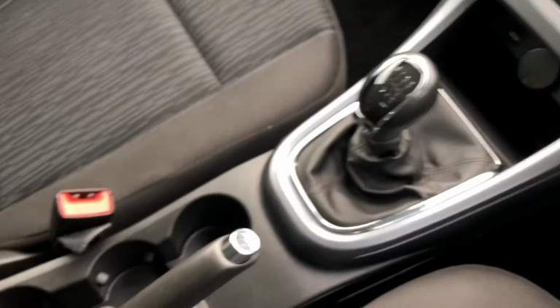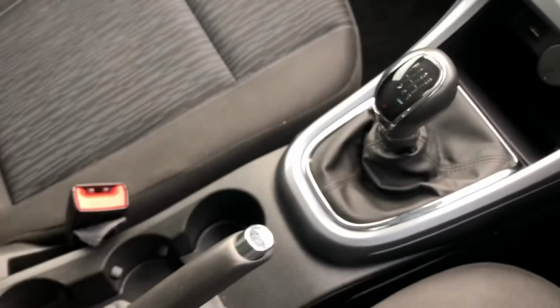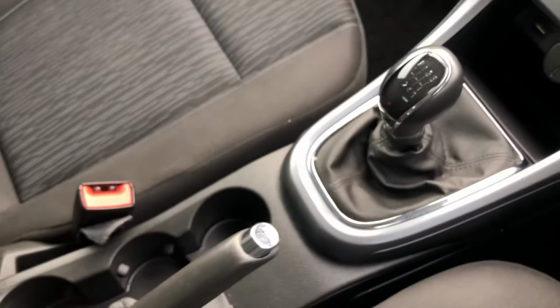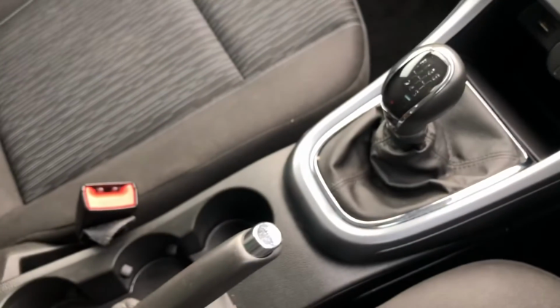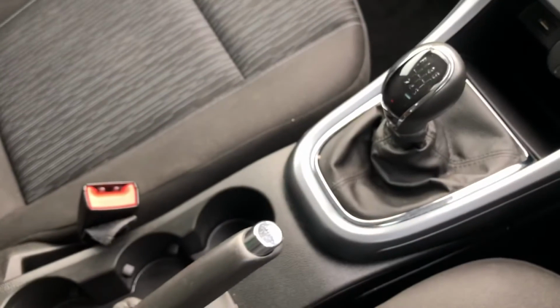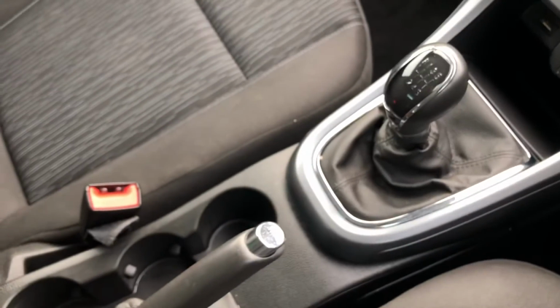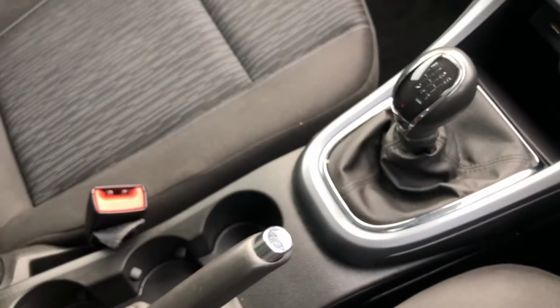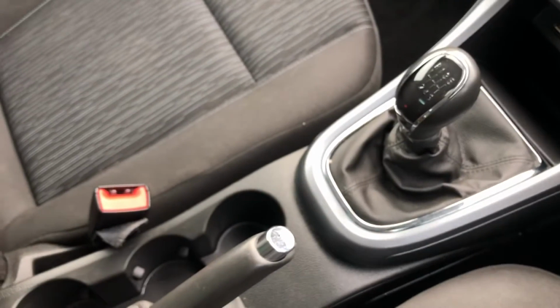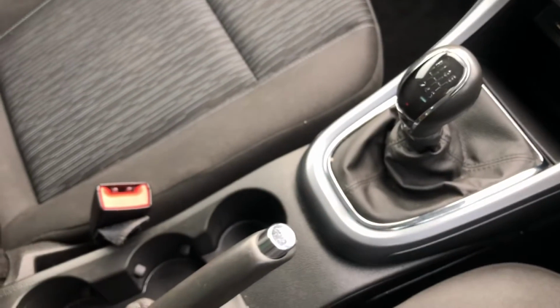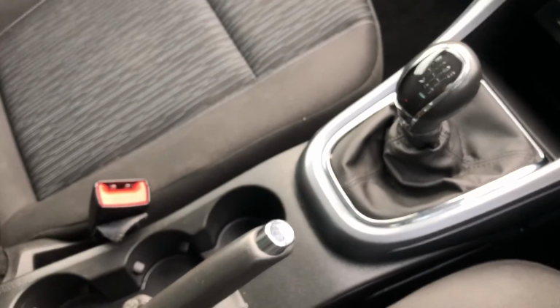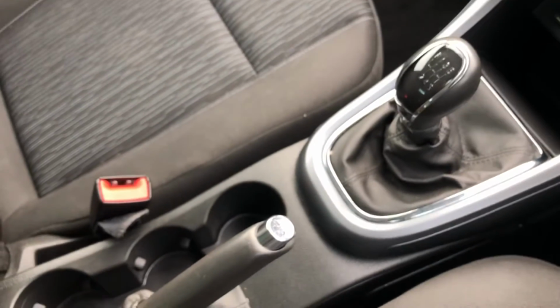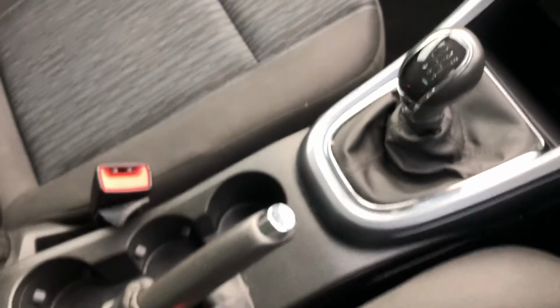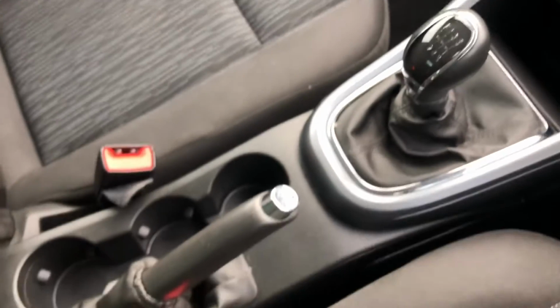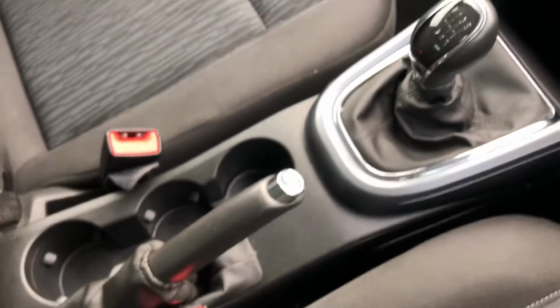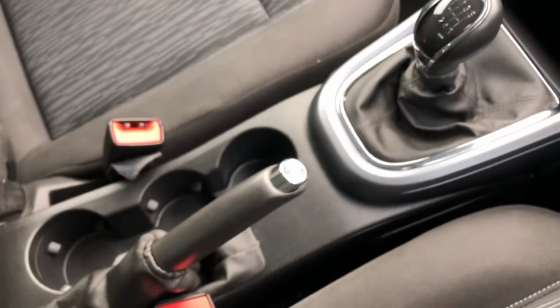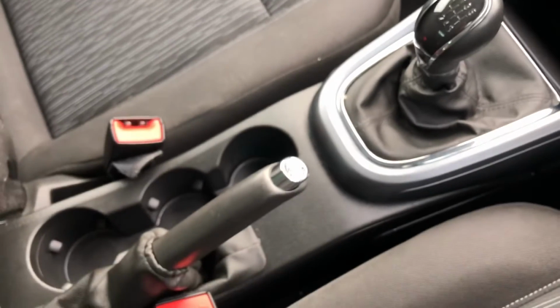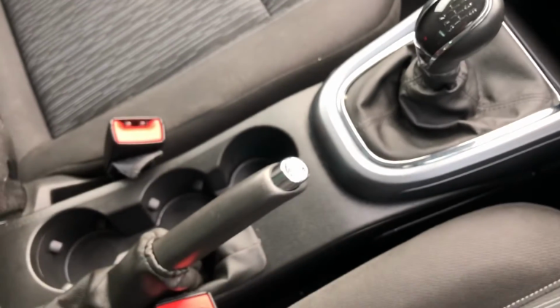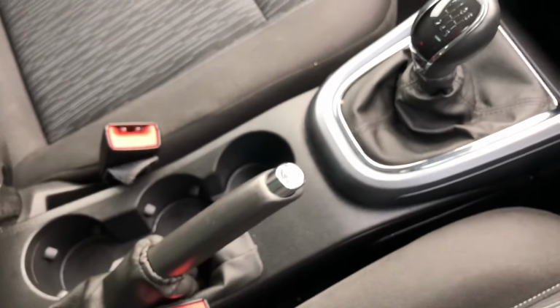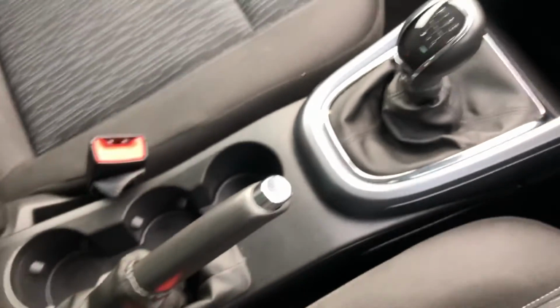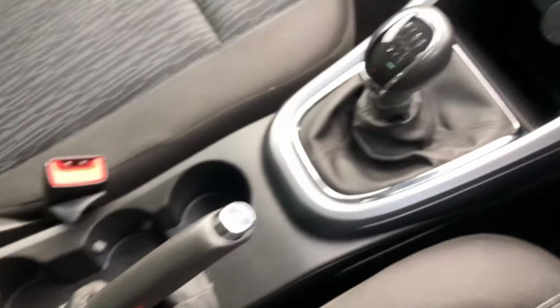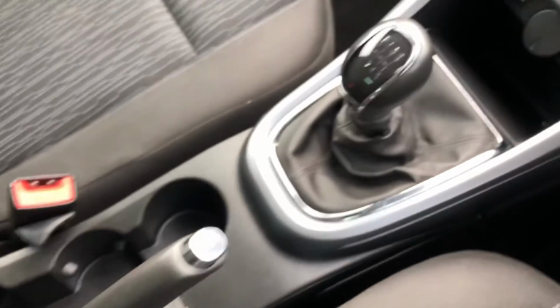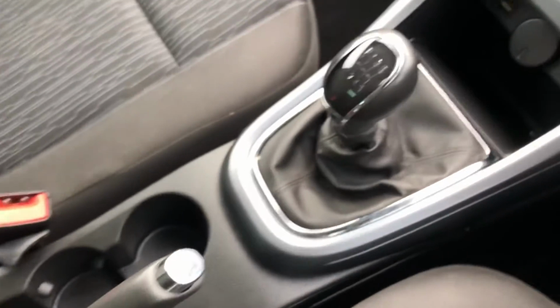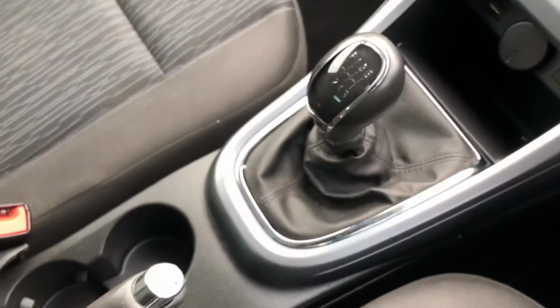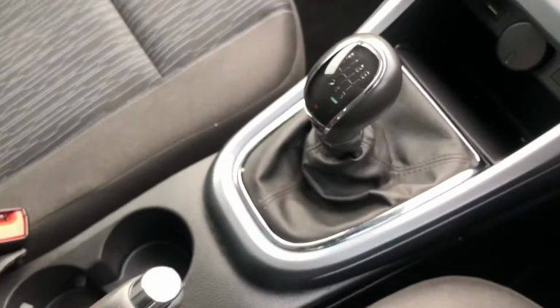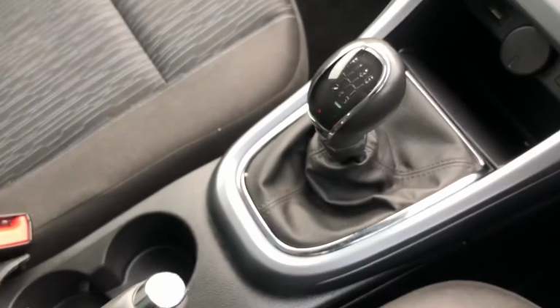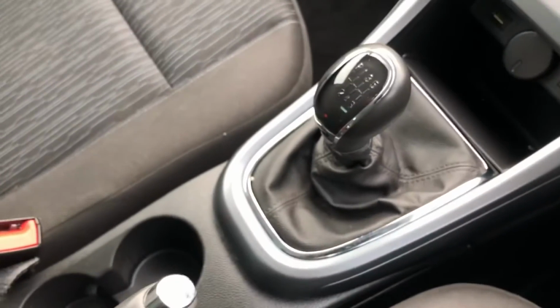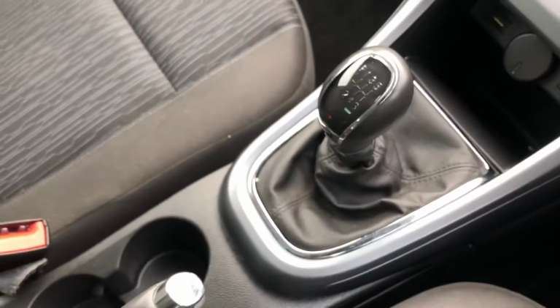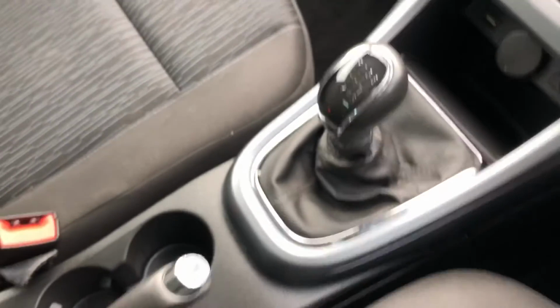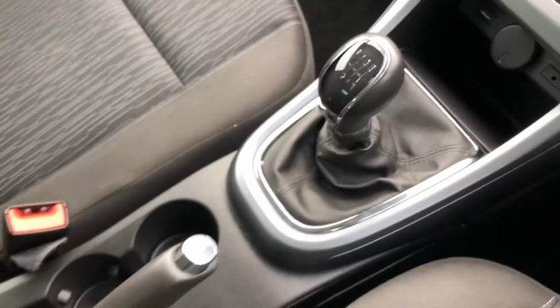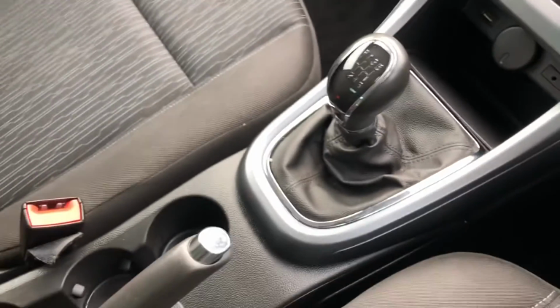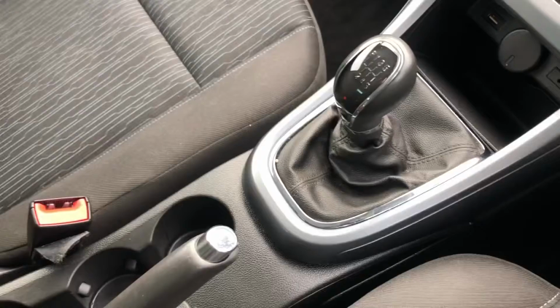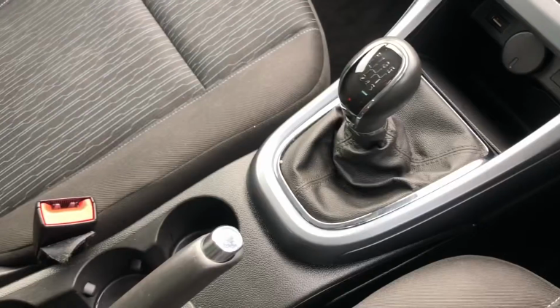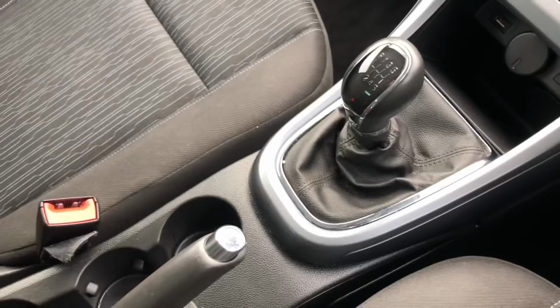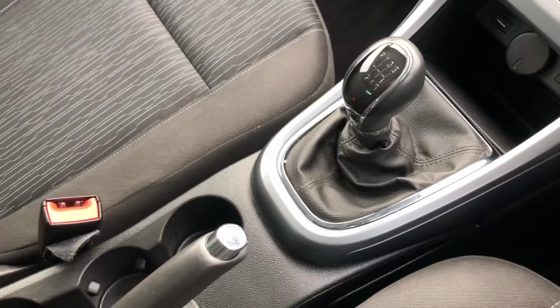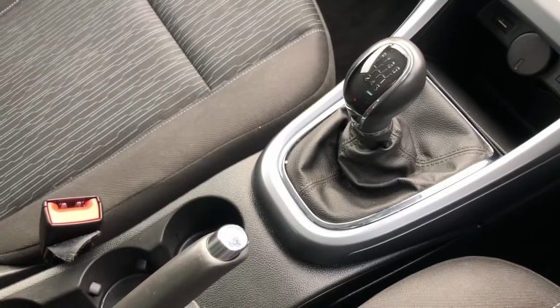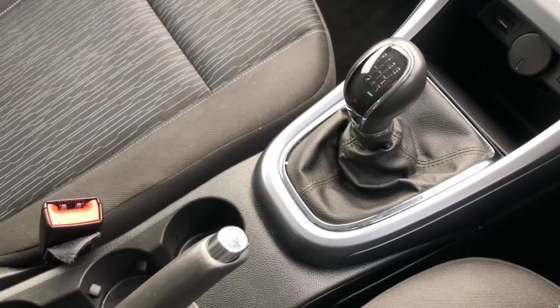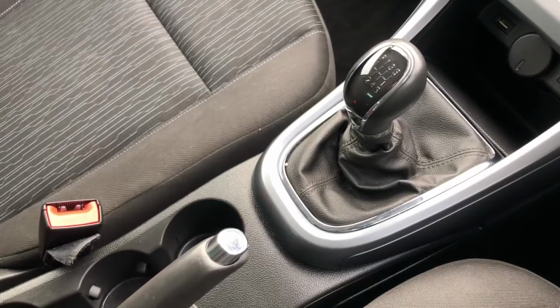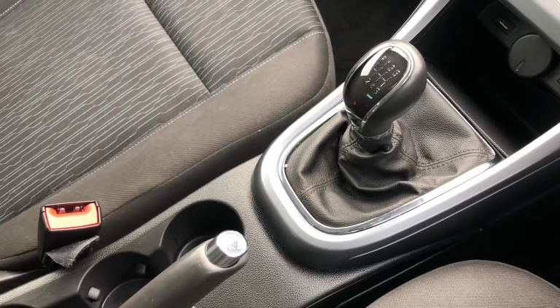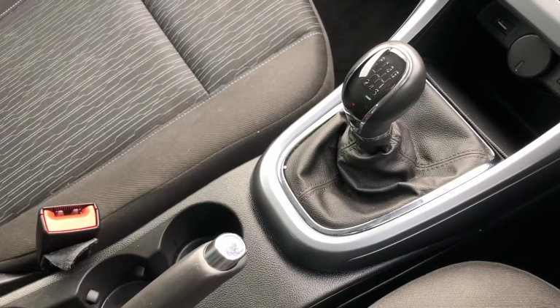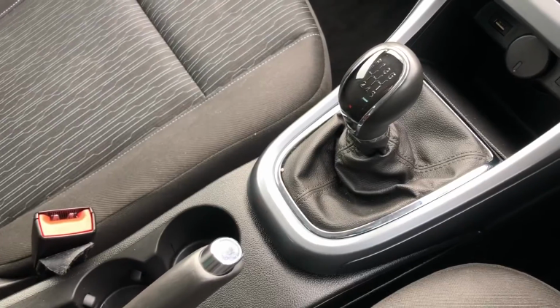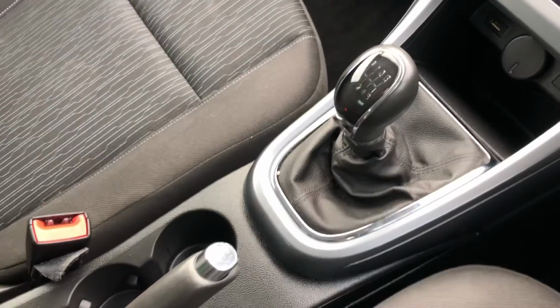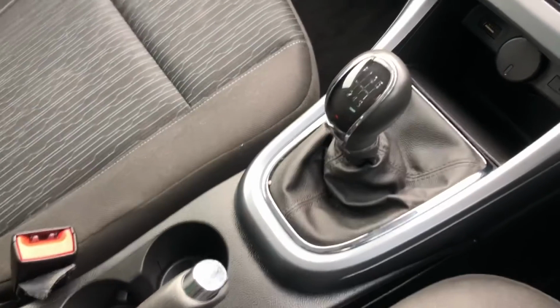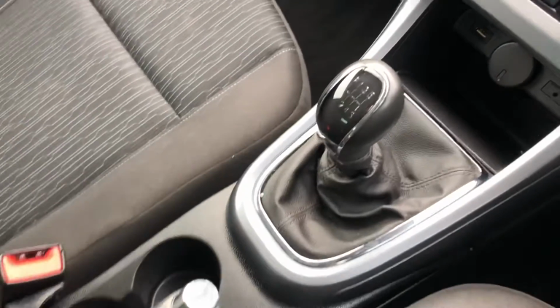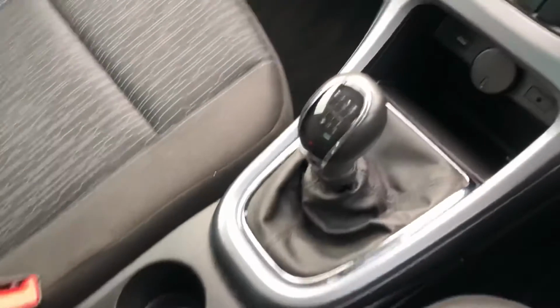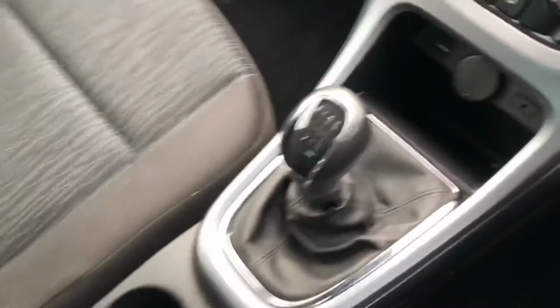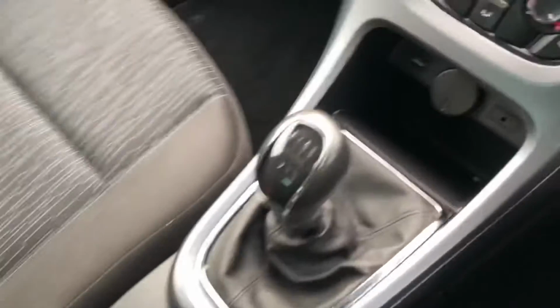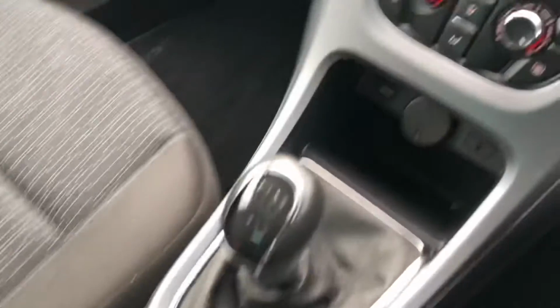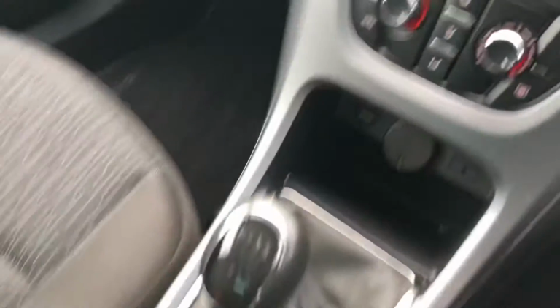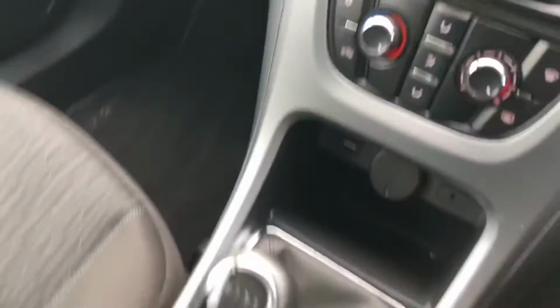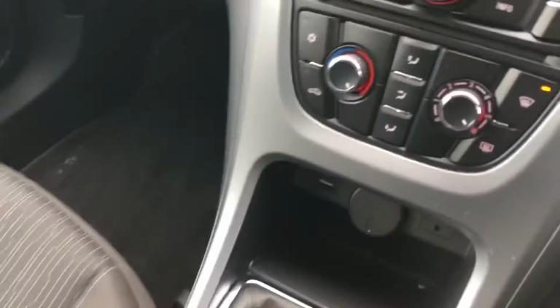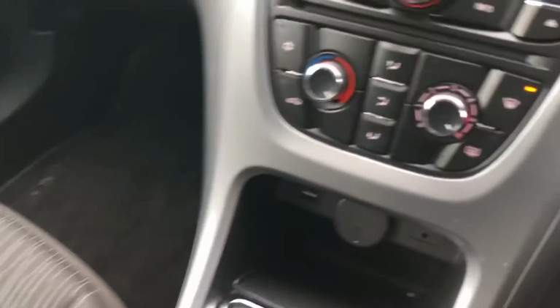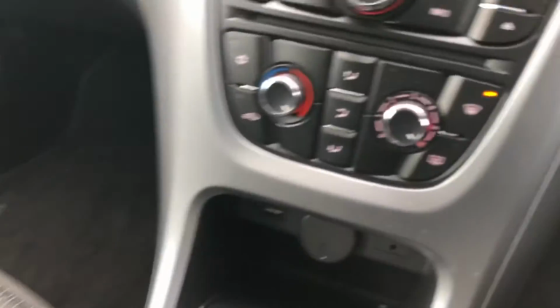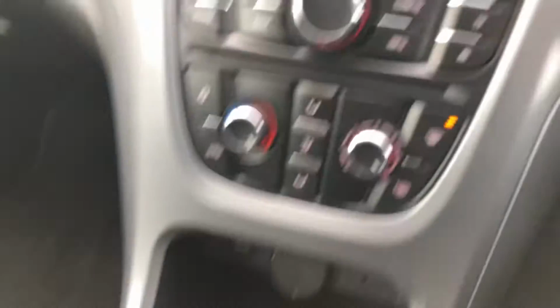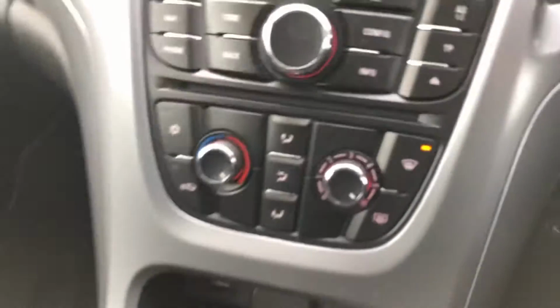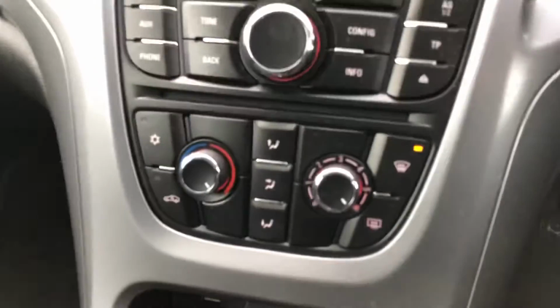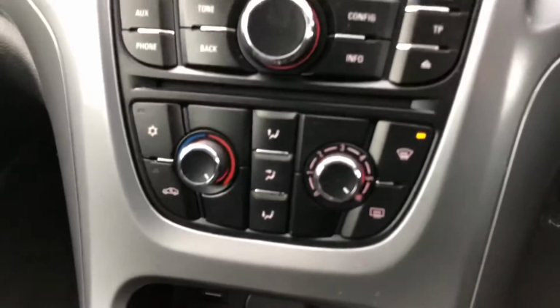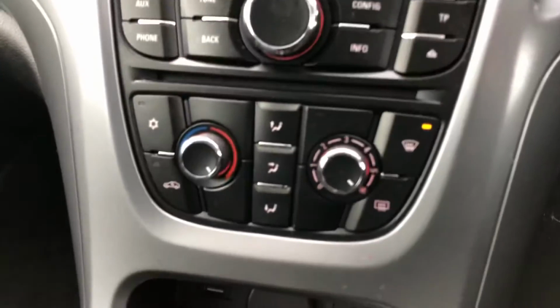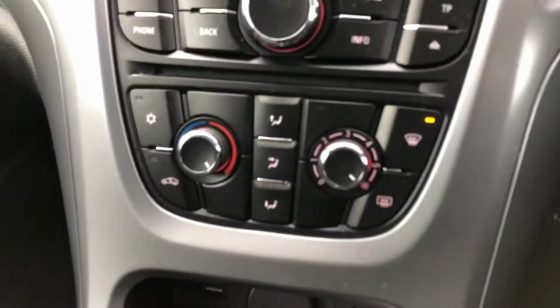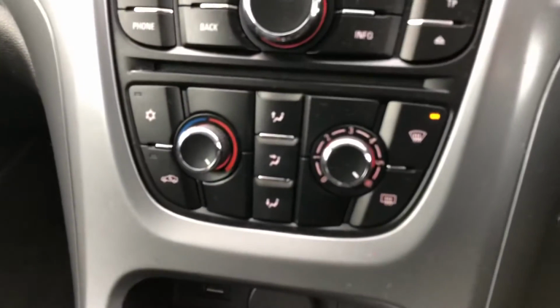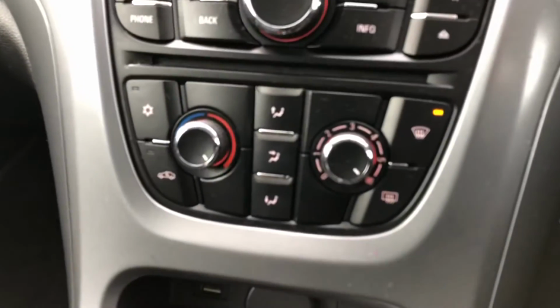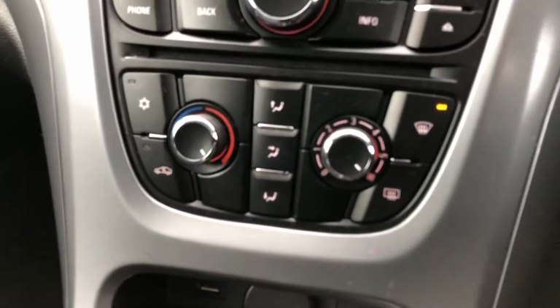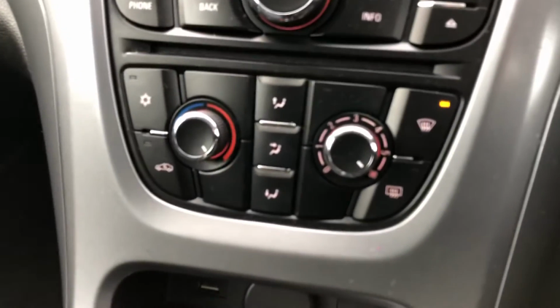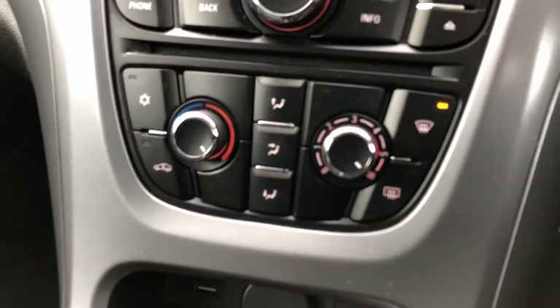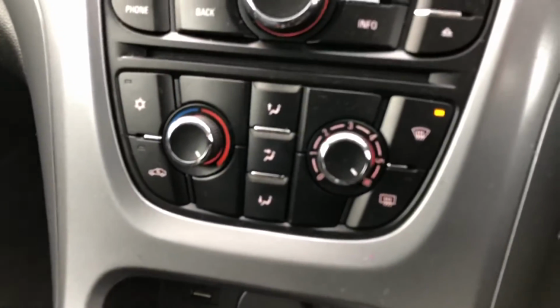This car is a manual diesel, so it's really easy to drive as well as completely affordable.